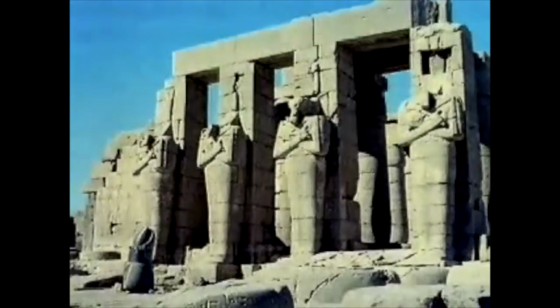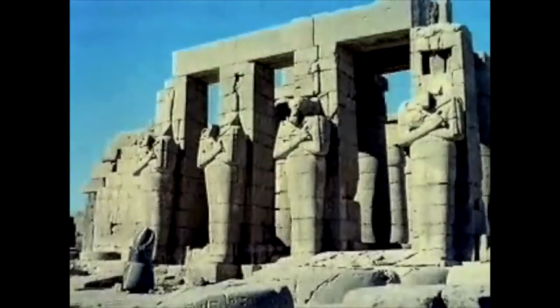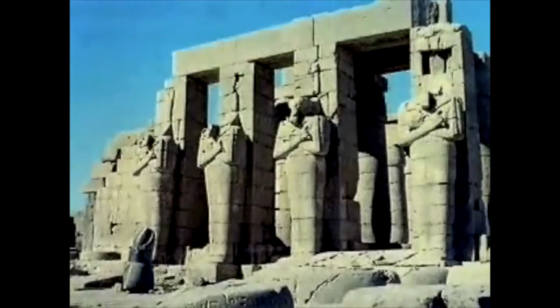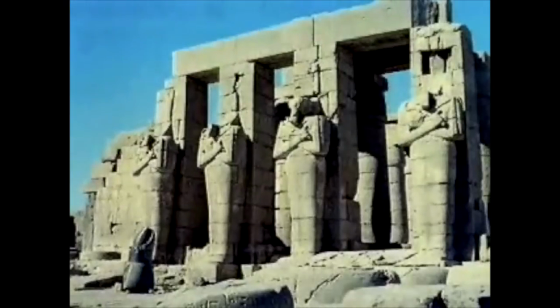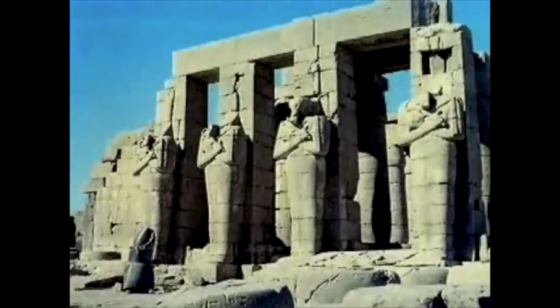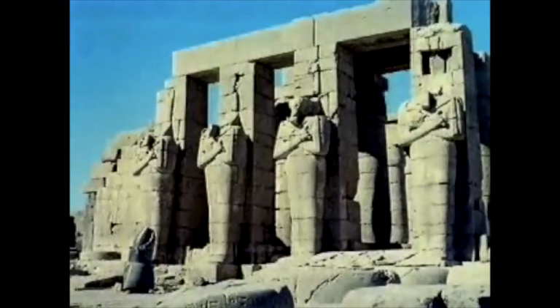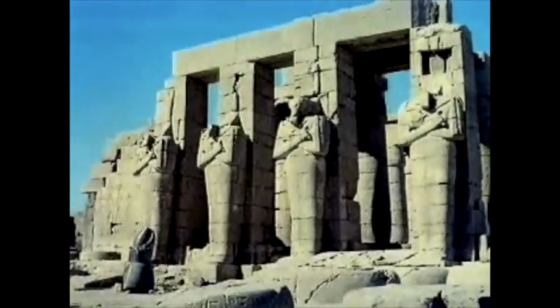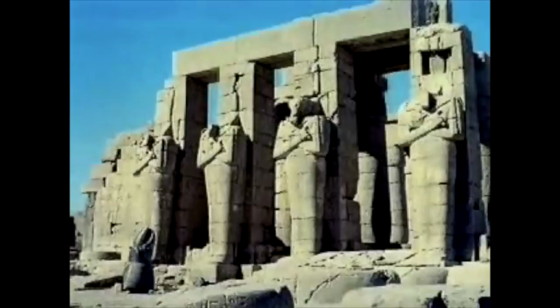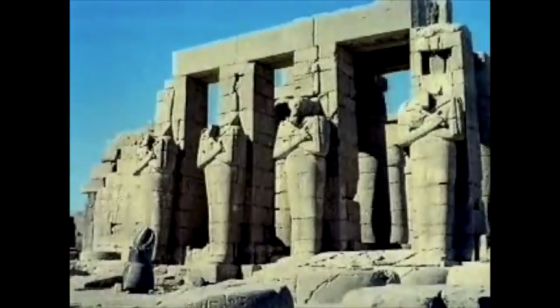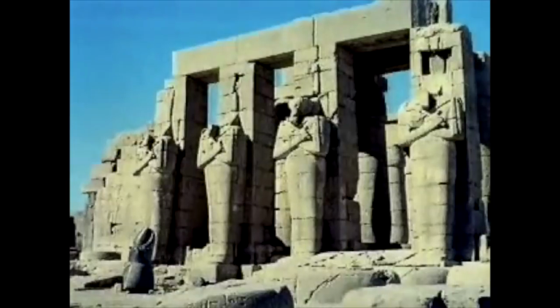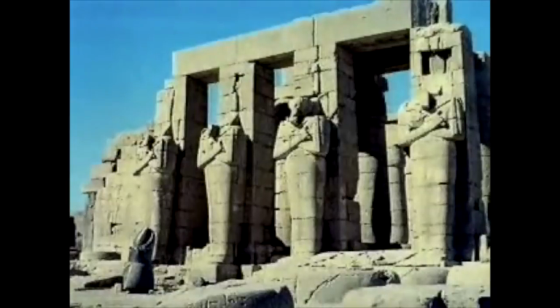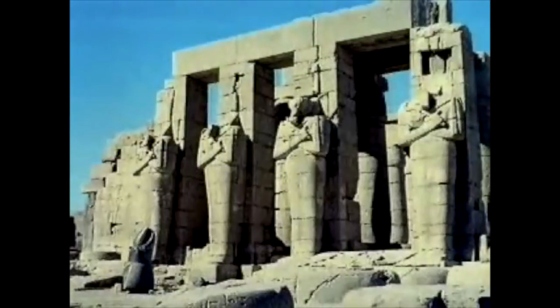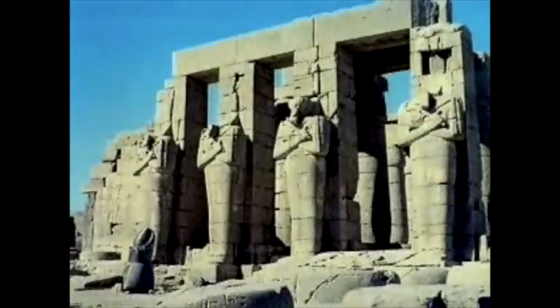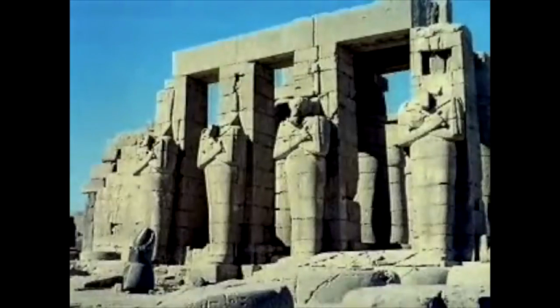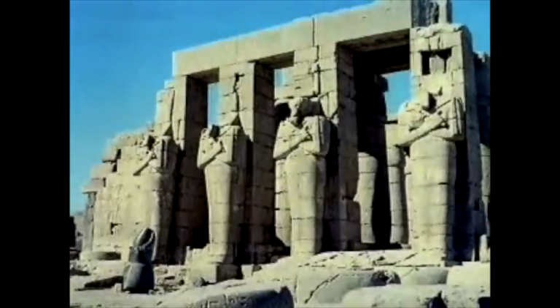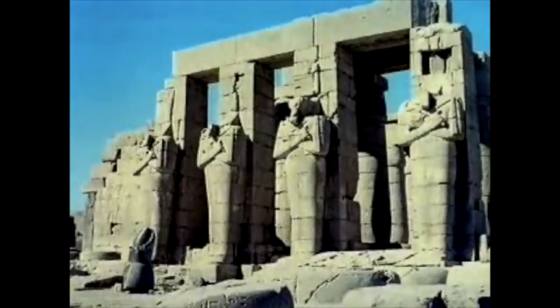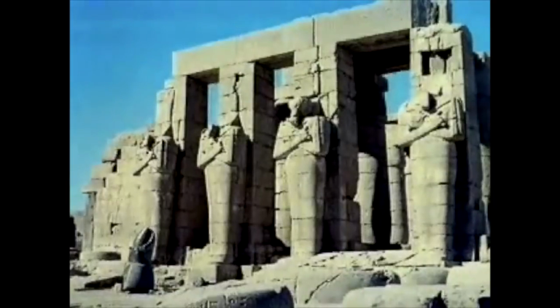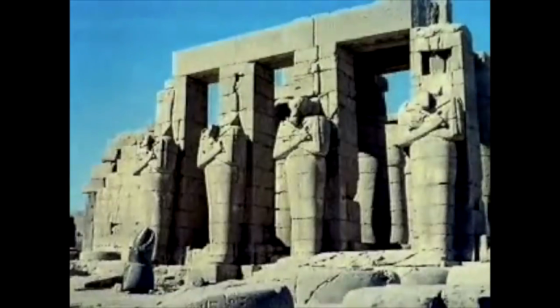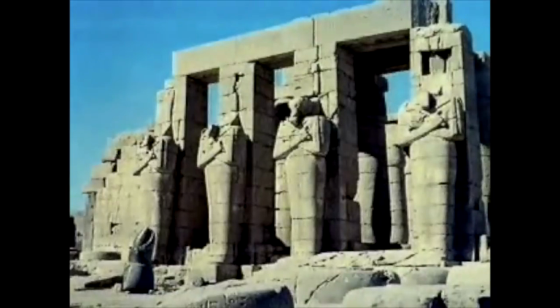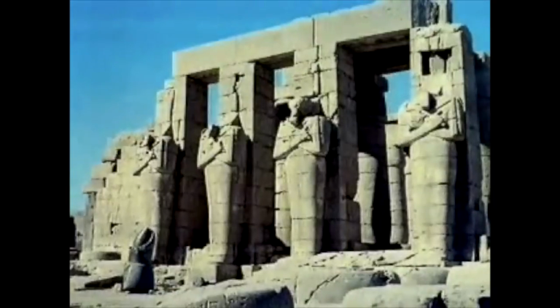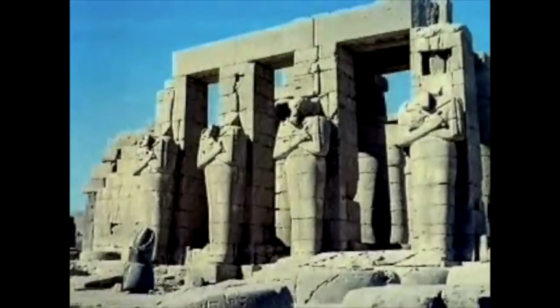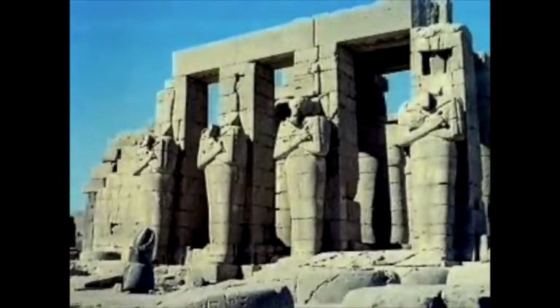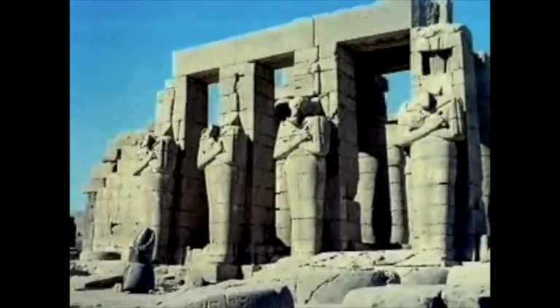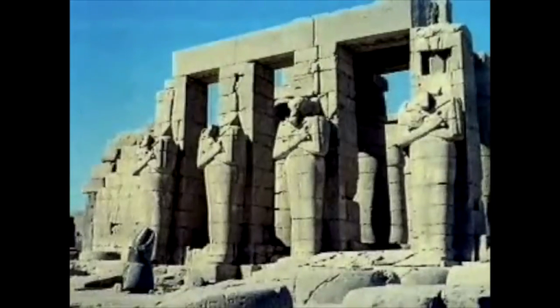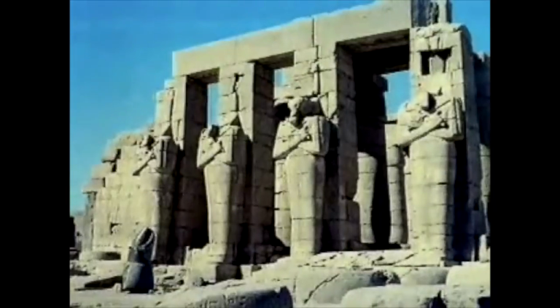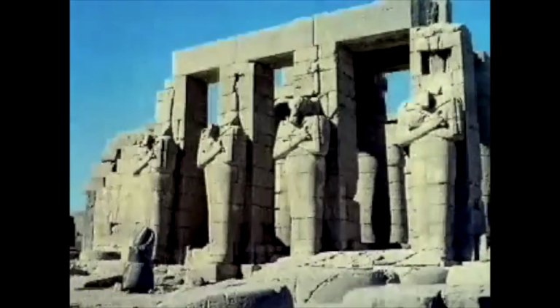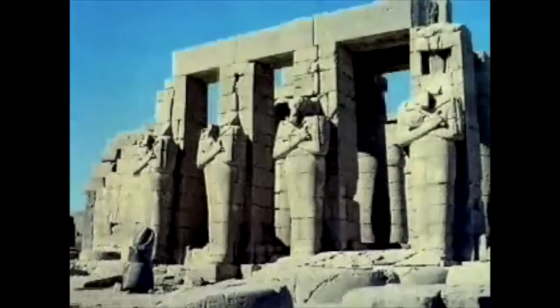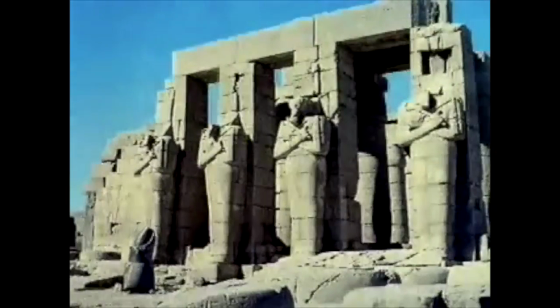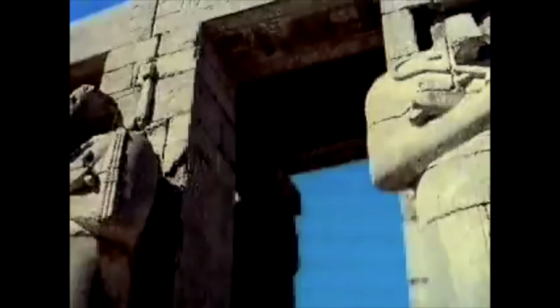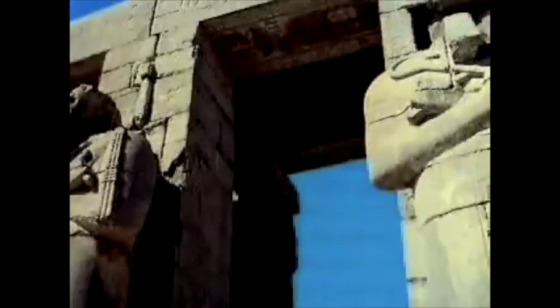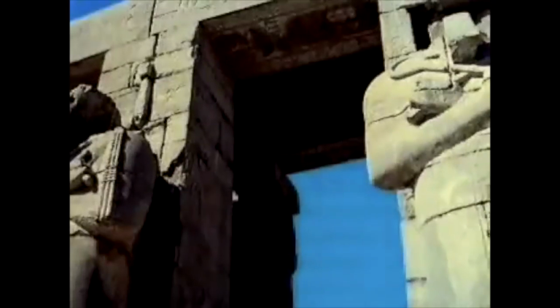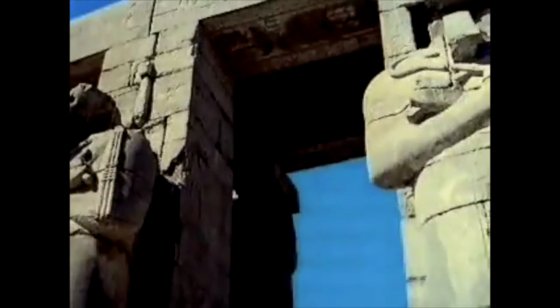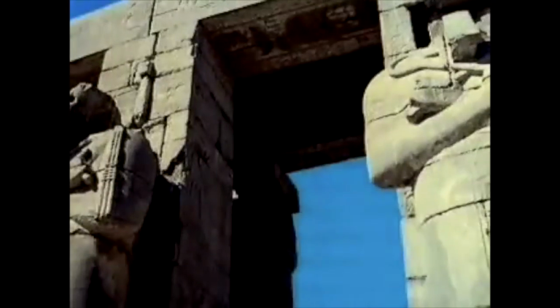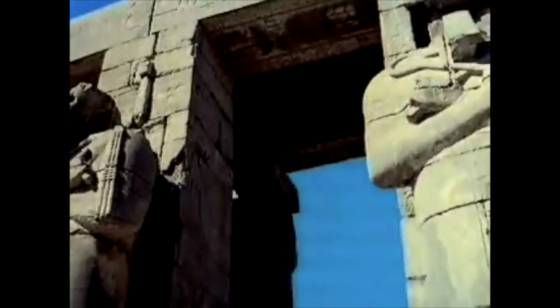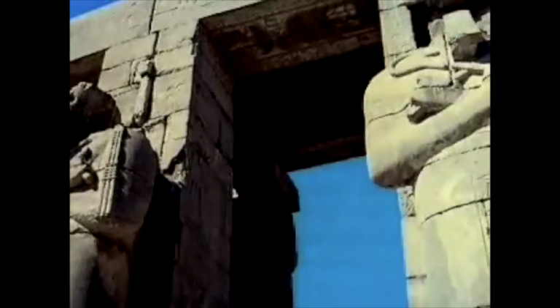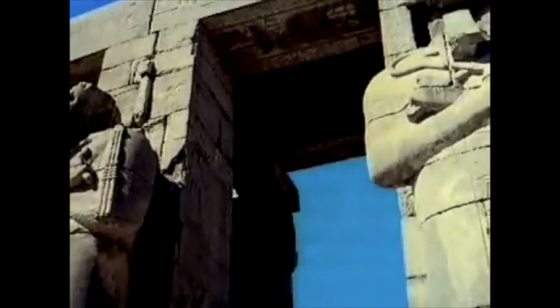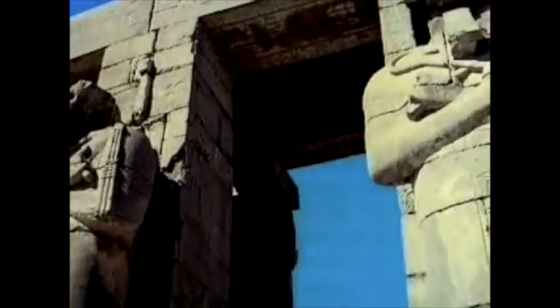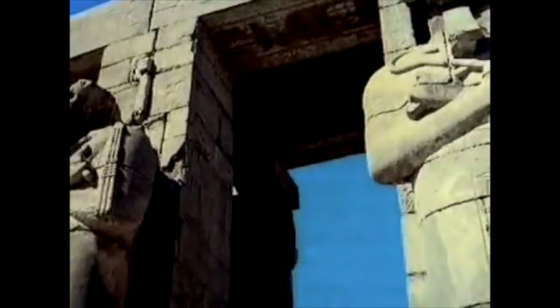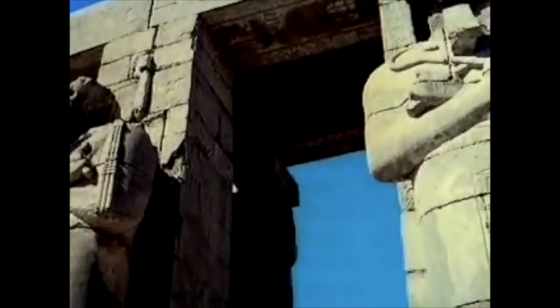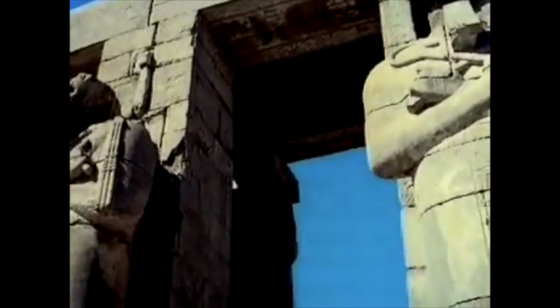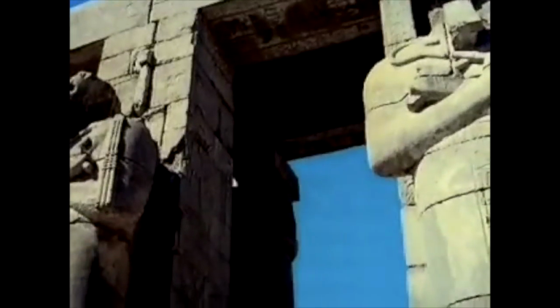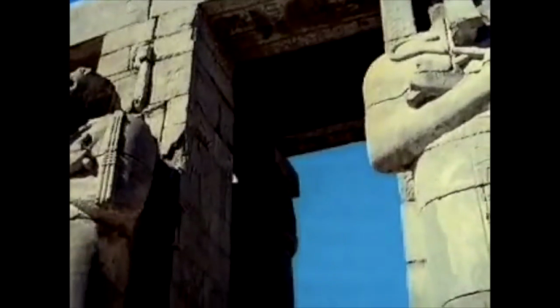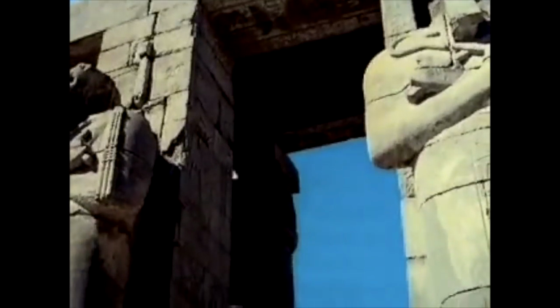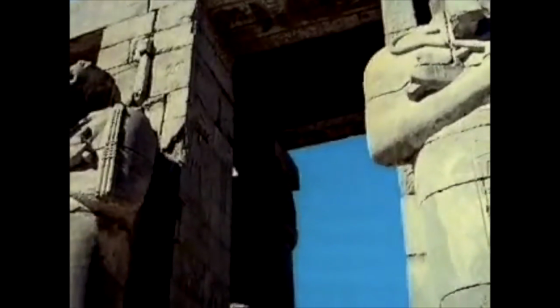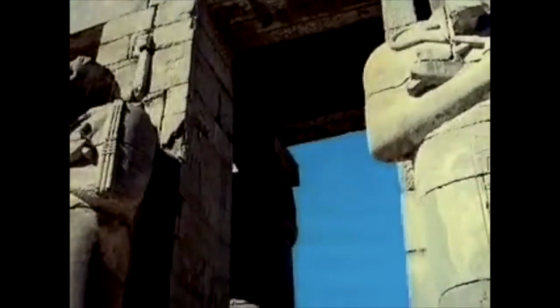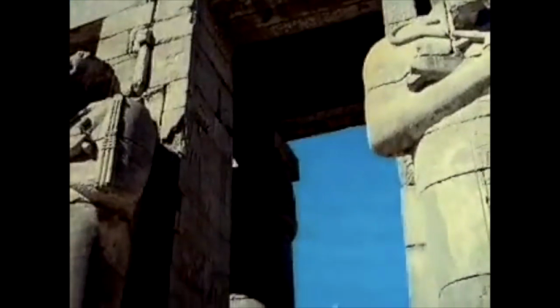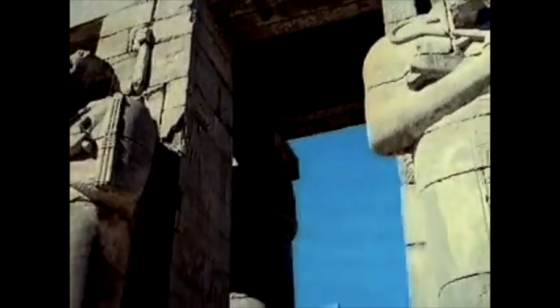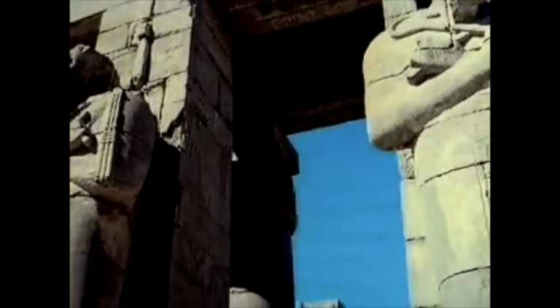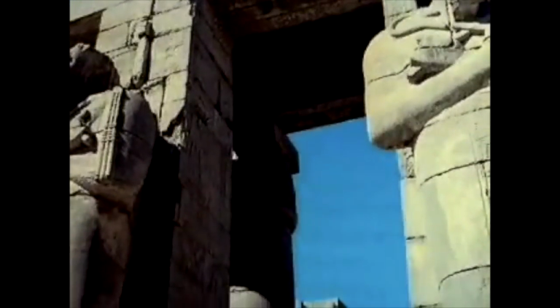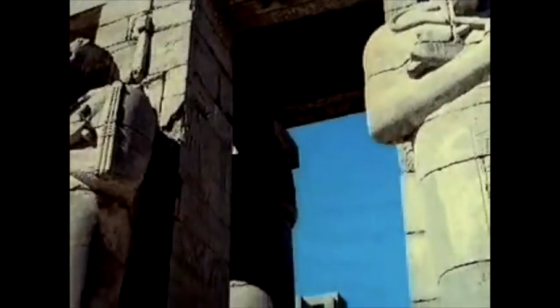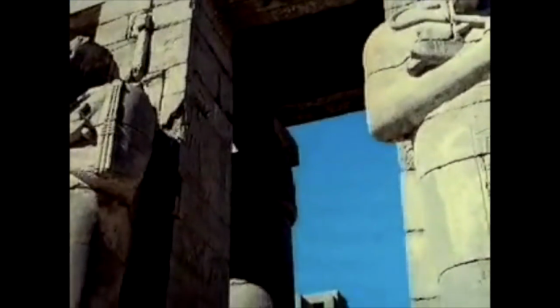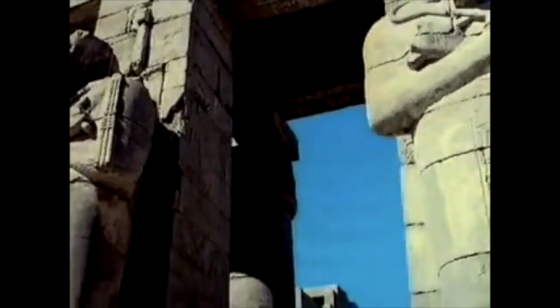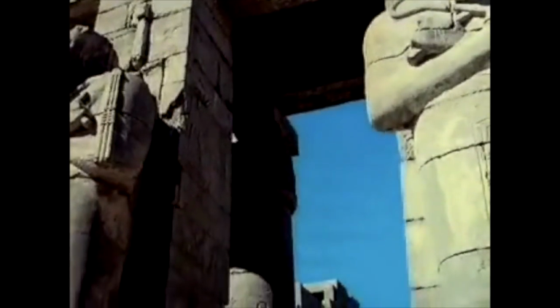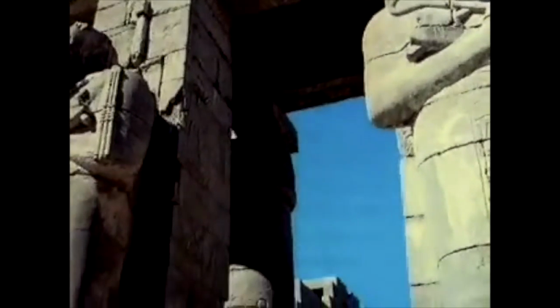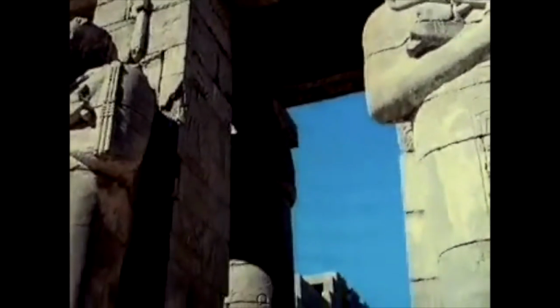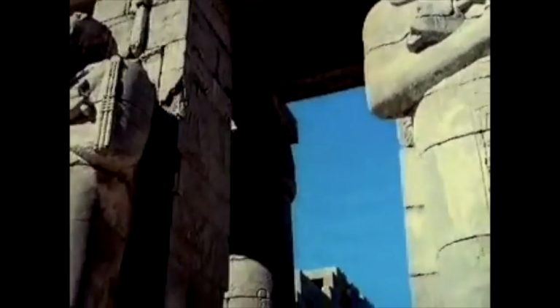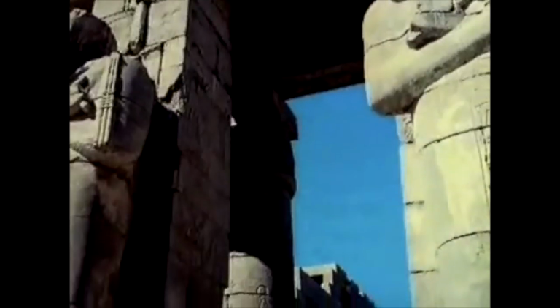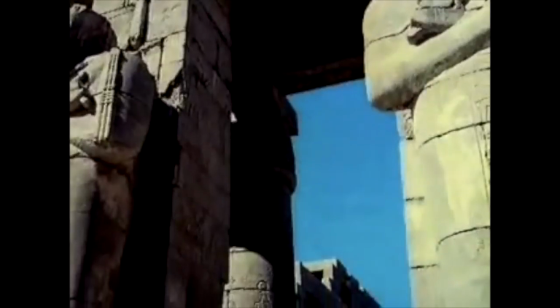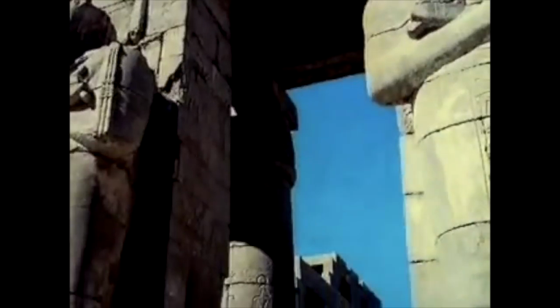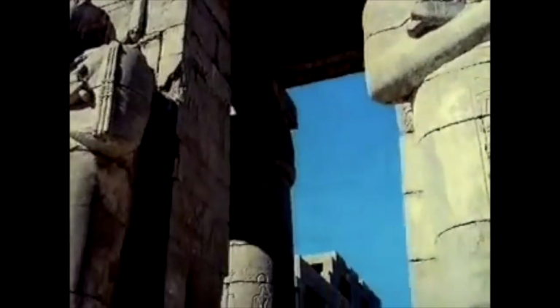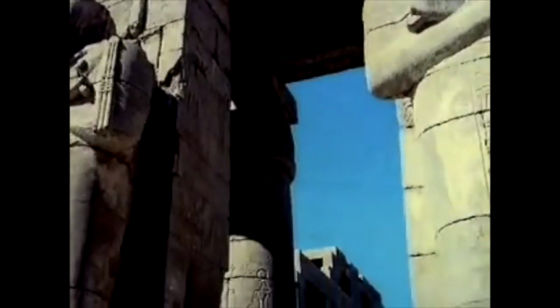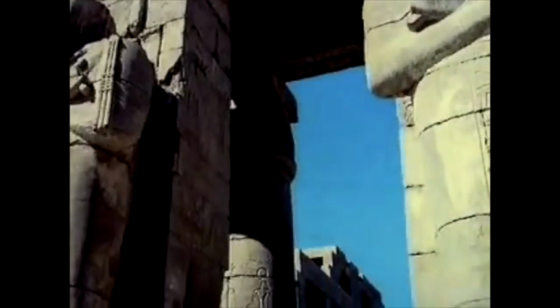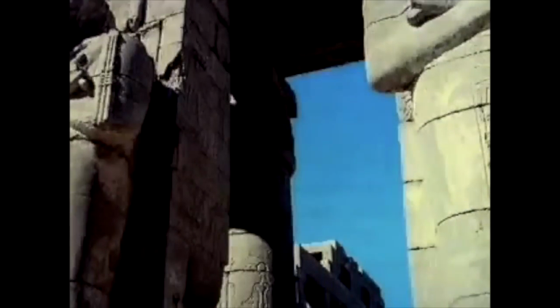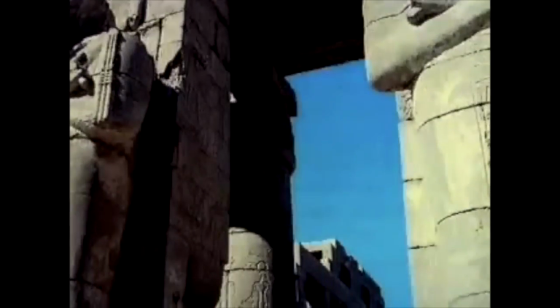Egypt remains such a big tourist attraction in the present day because of its famous and ancient buildings that still stand.